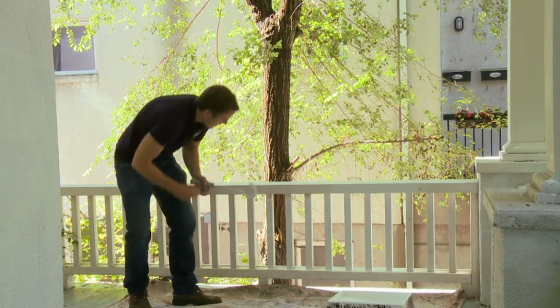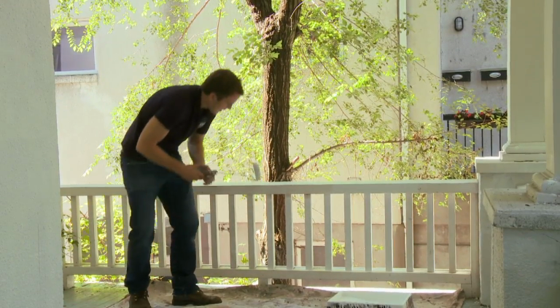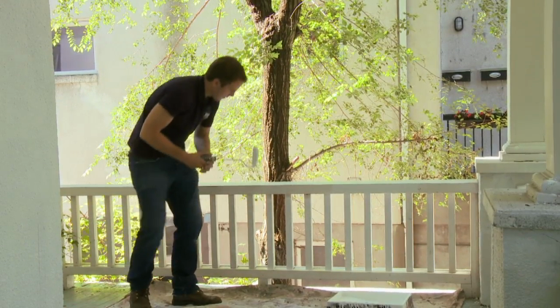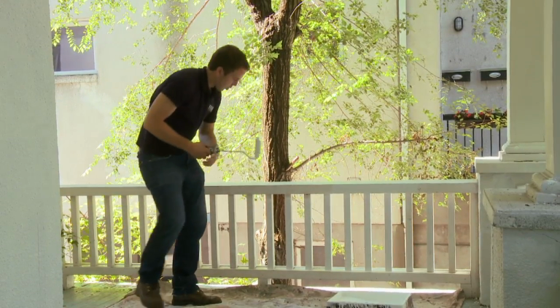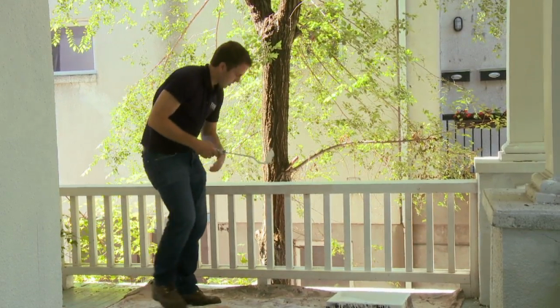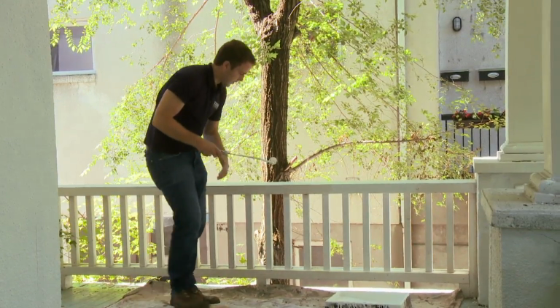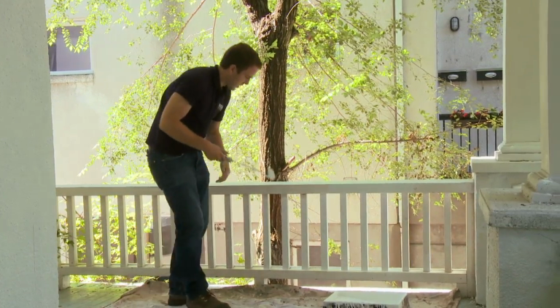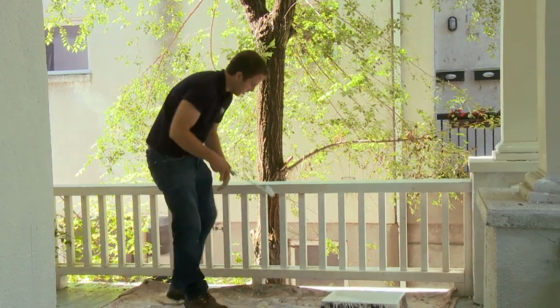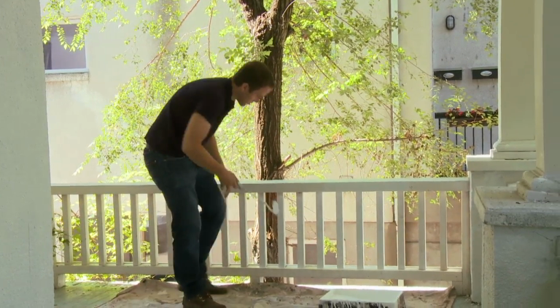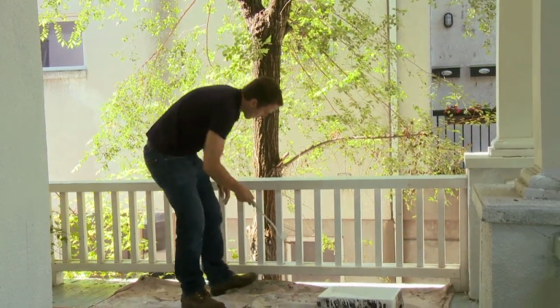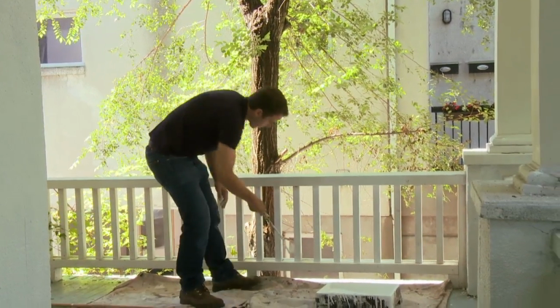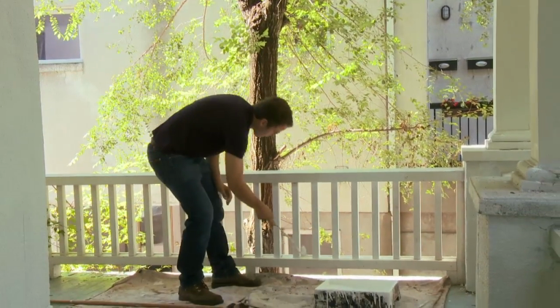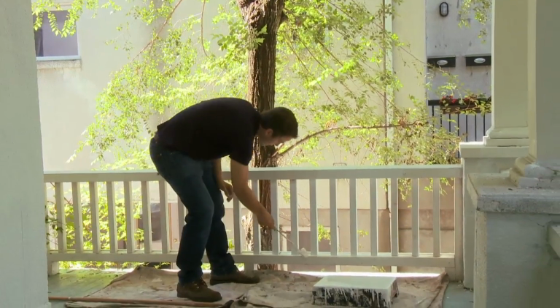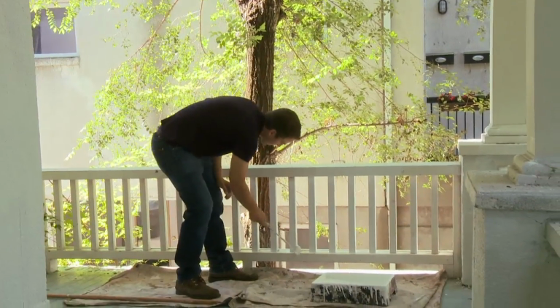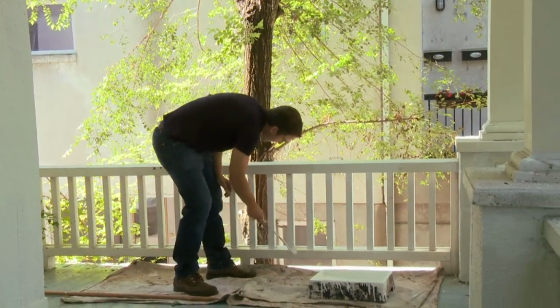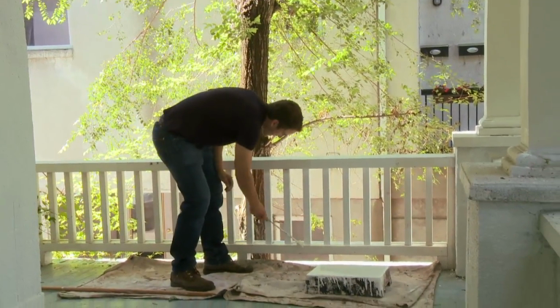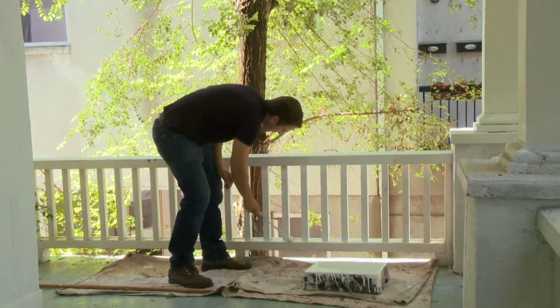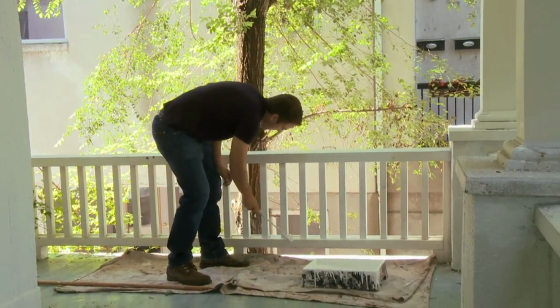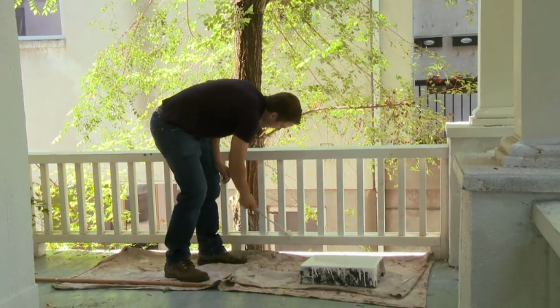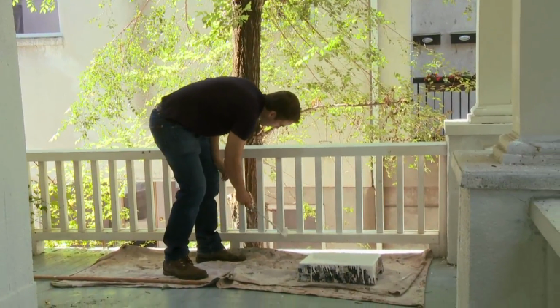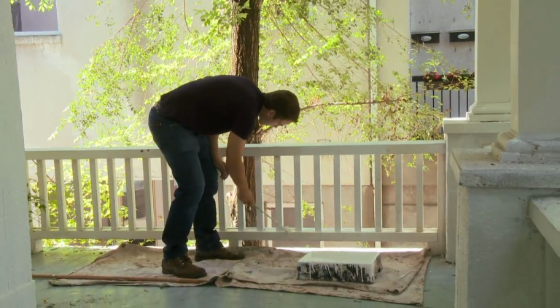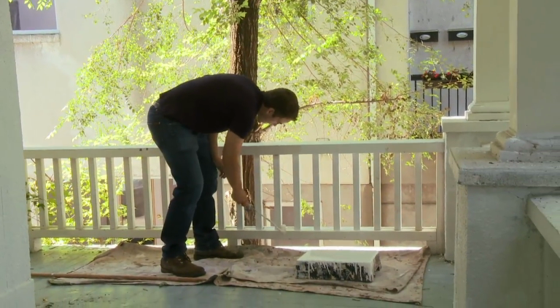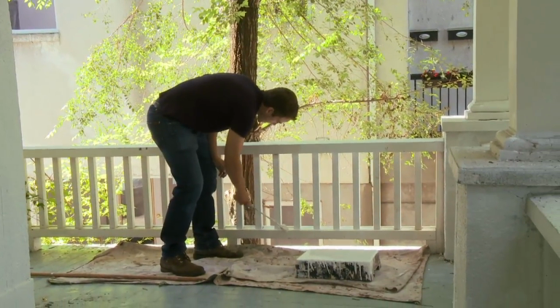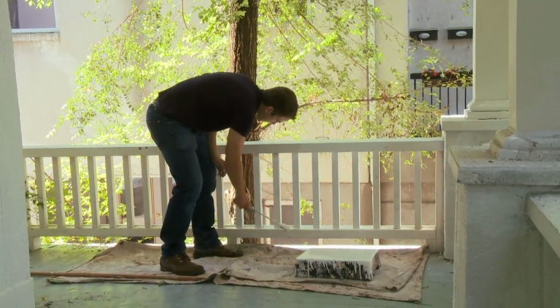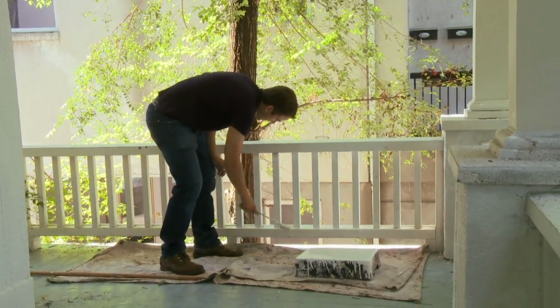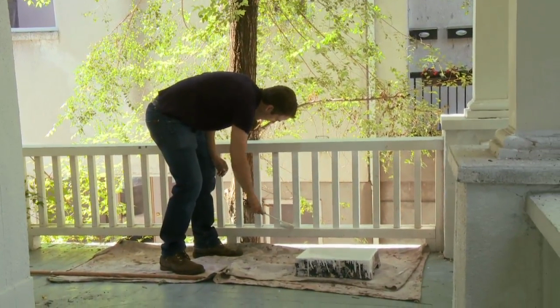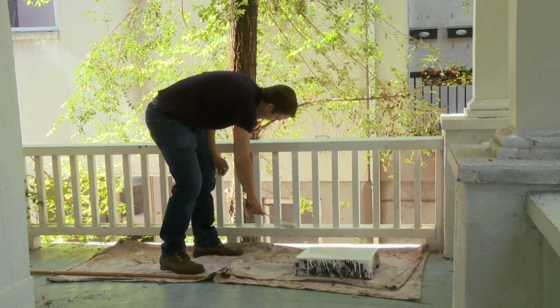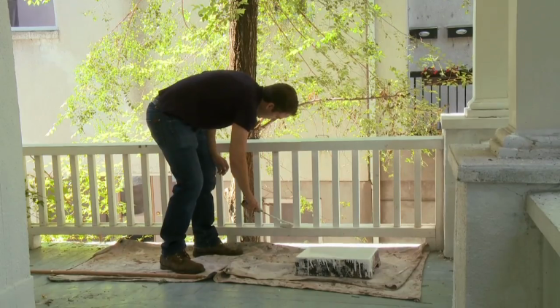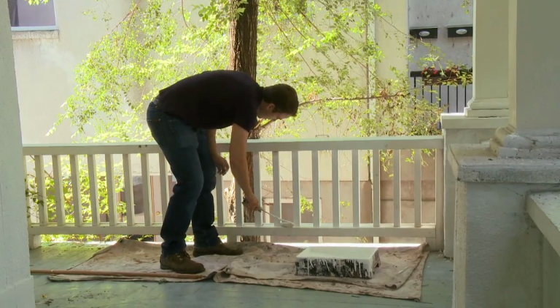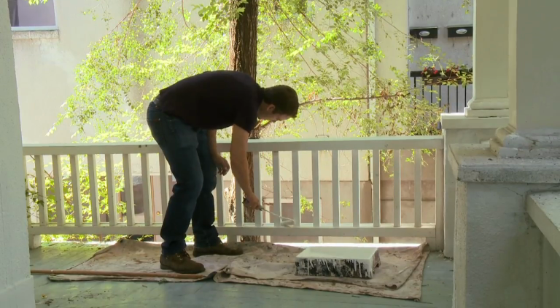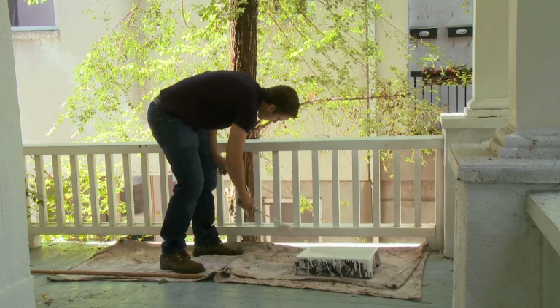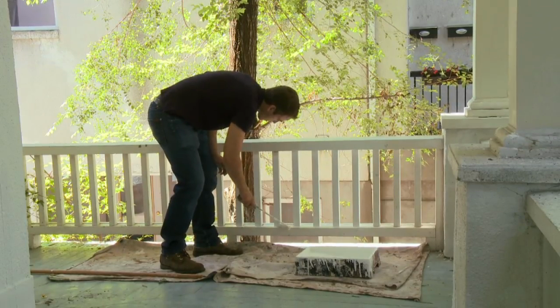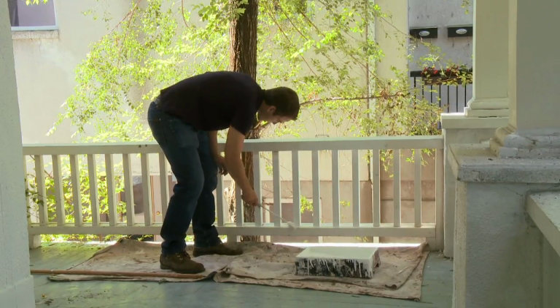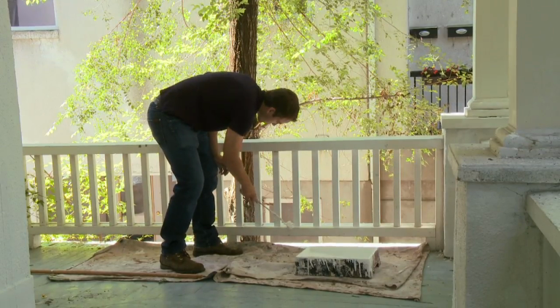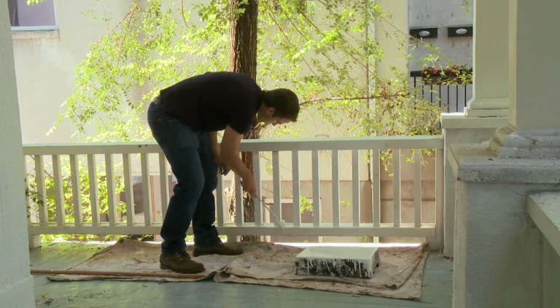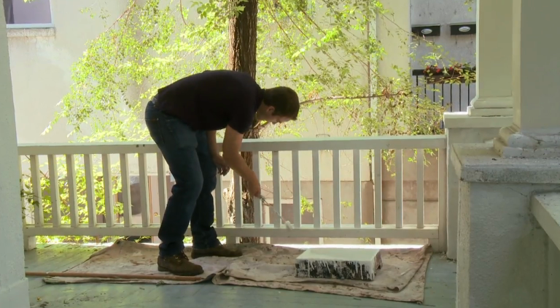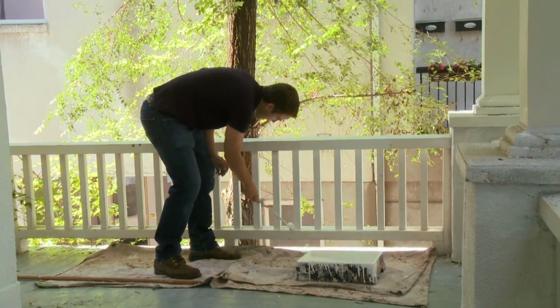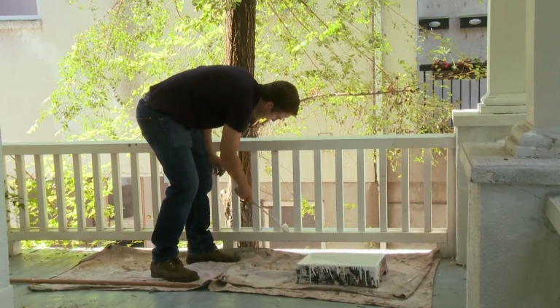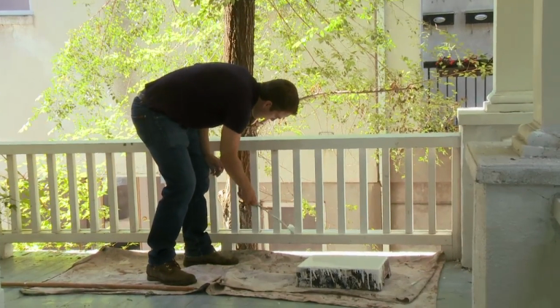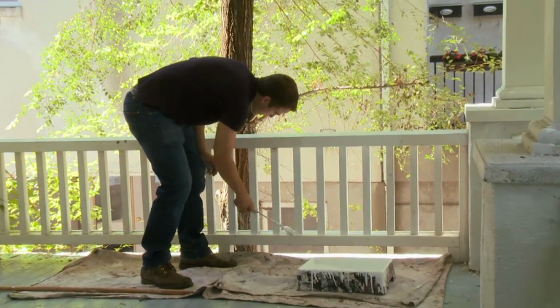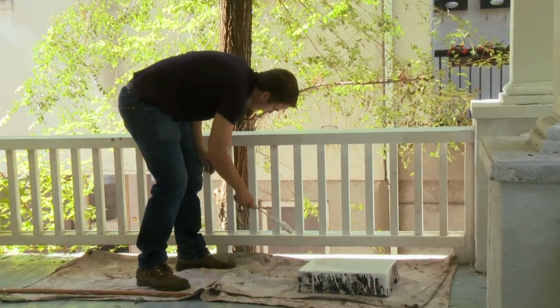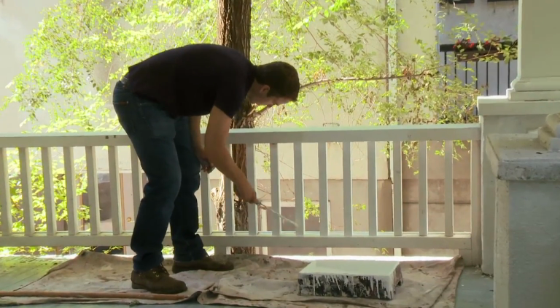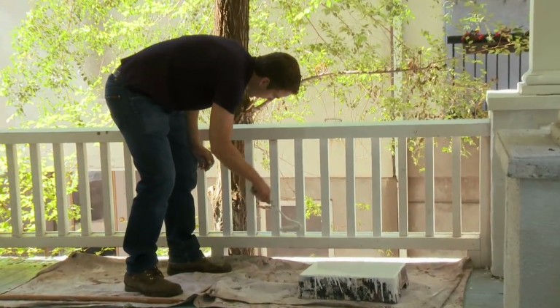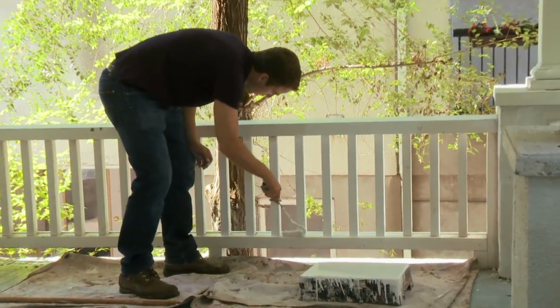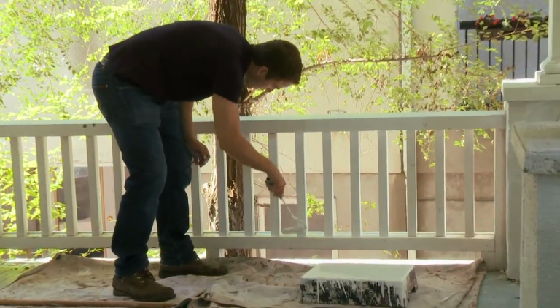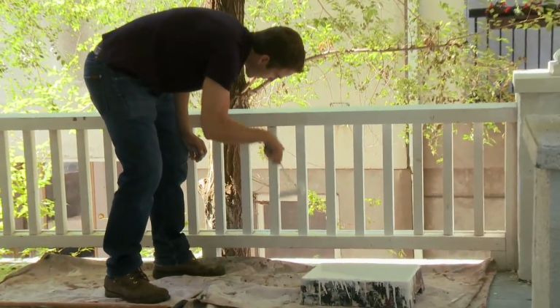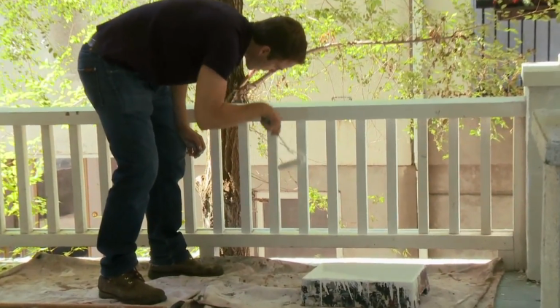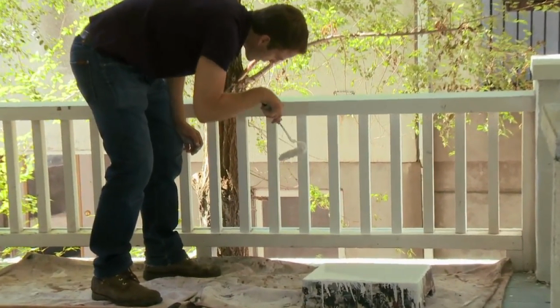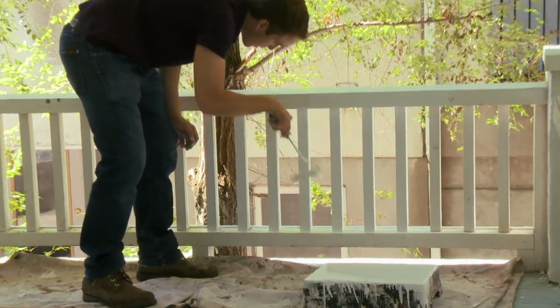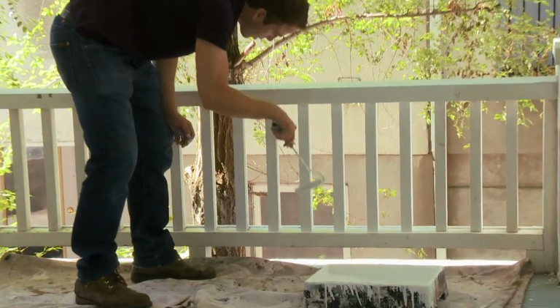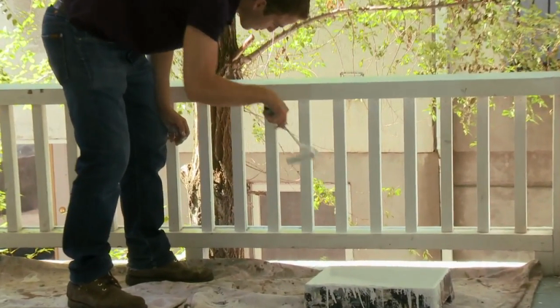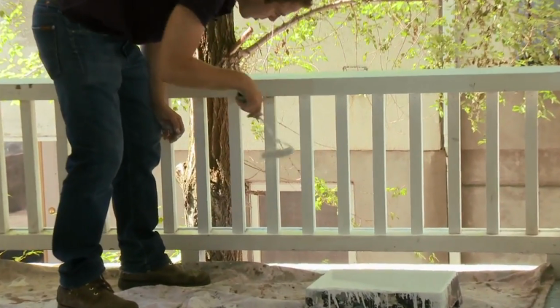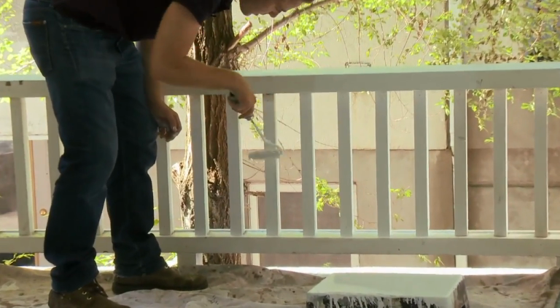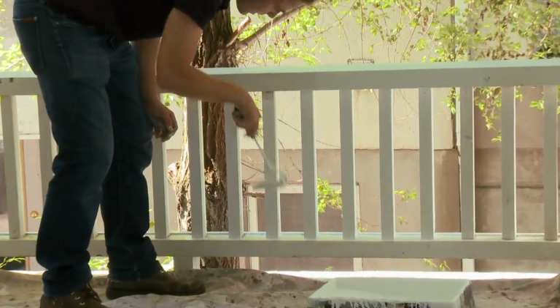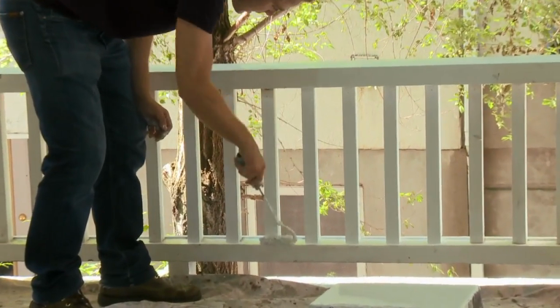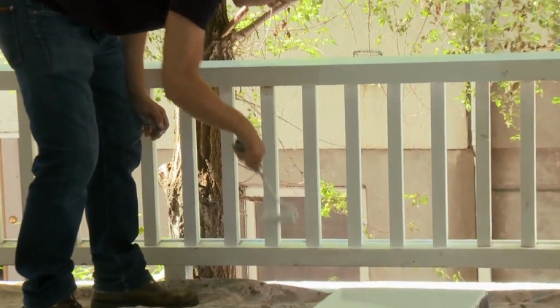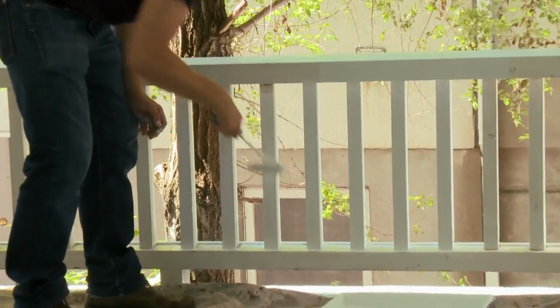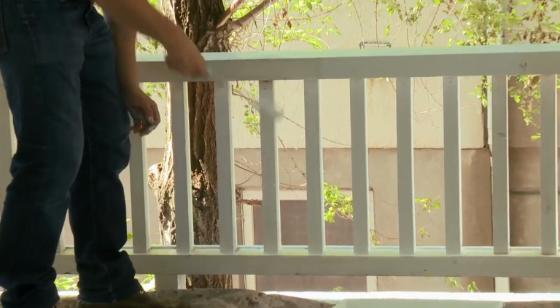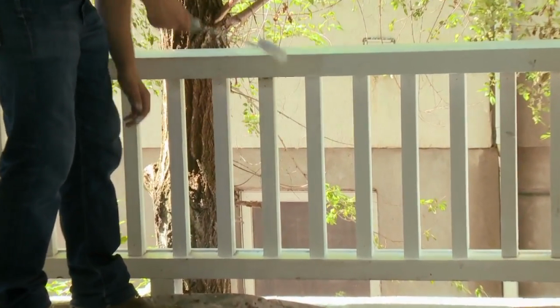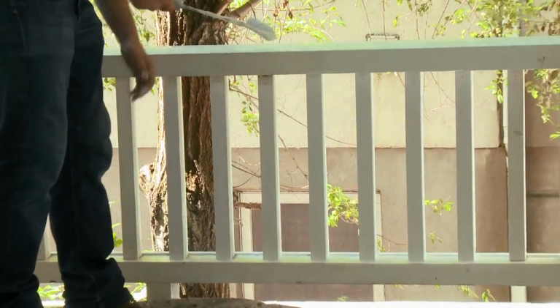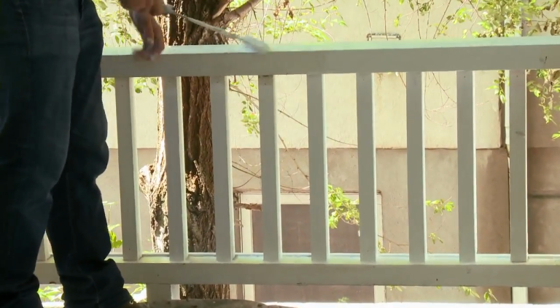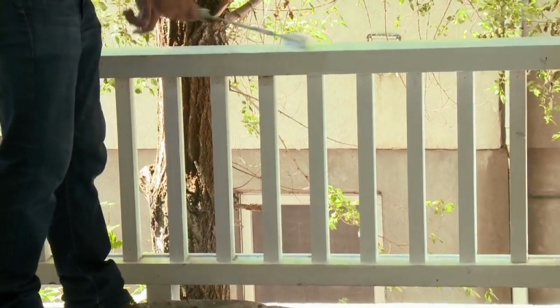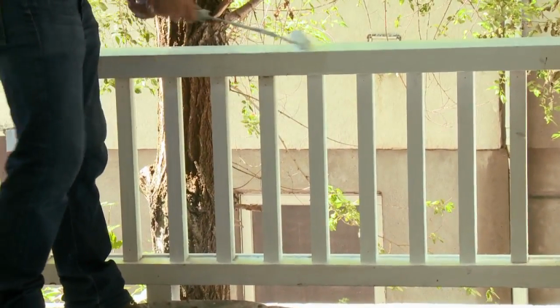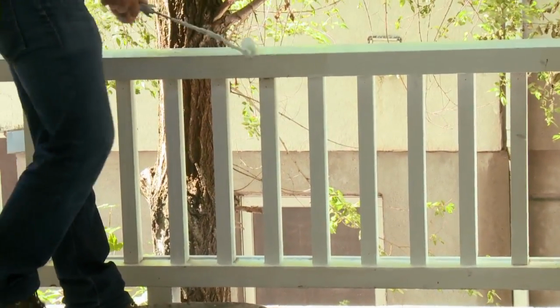And of course, if I need to use my brush to get into any other cracks that I can't hit with the roller, I'm going to do that. But typically I'll be hitting these spindles mostly with a mini roller.